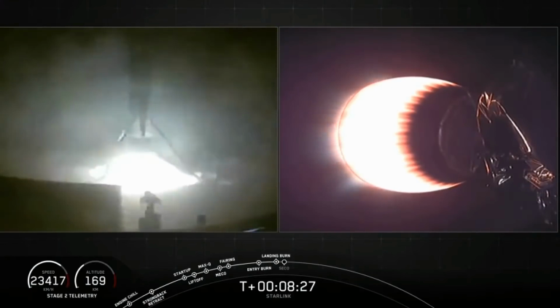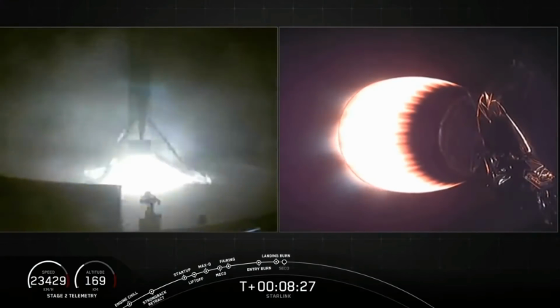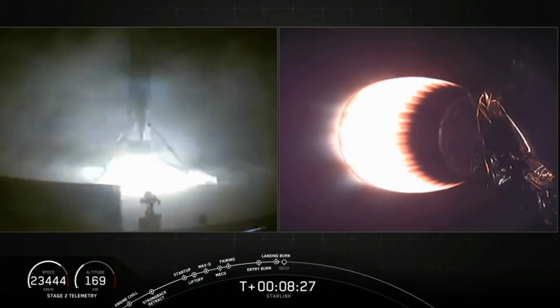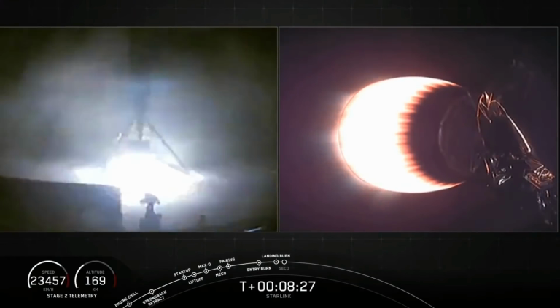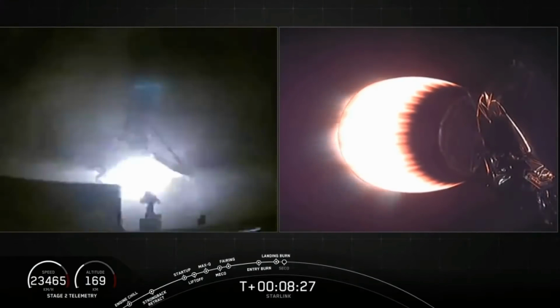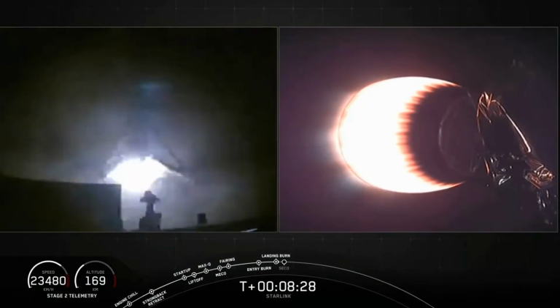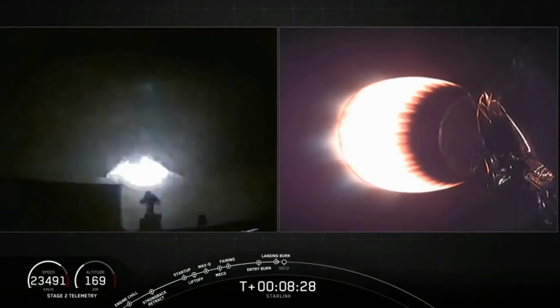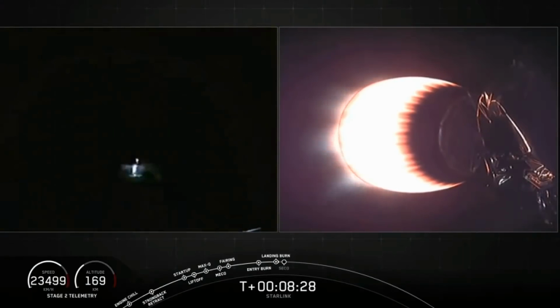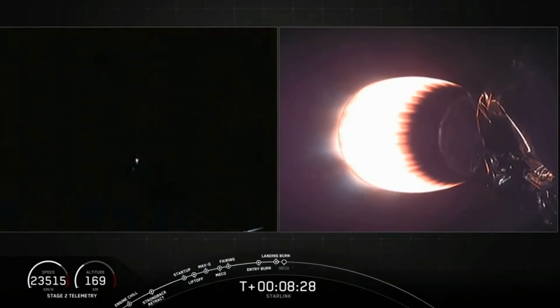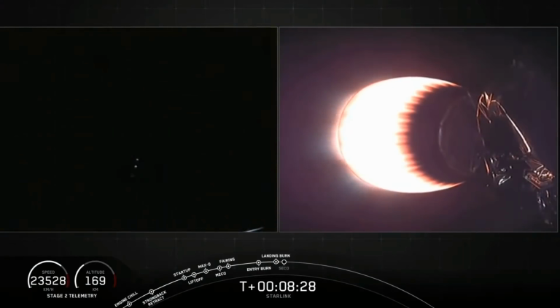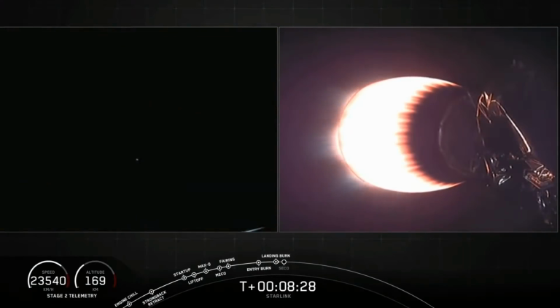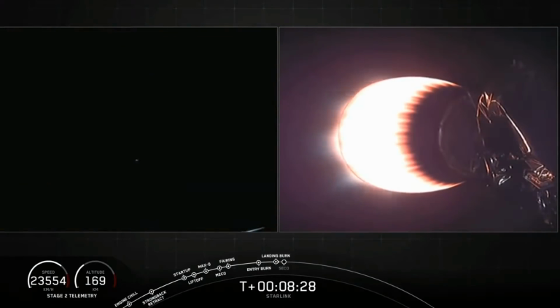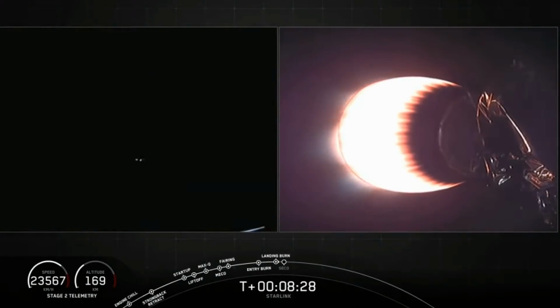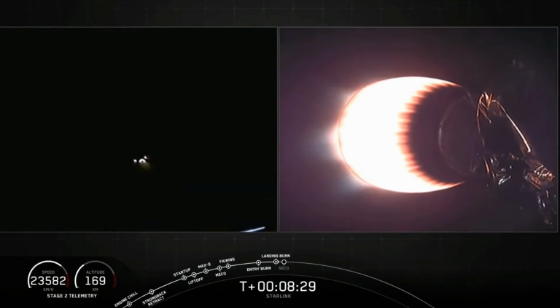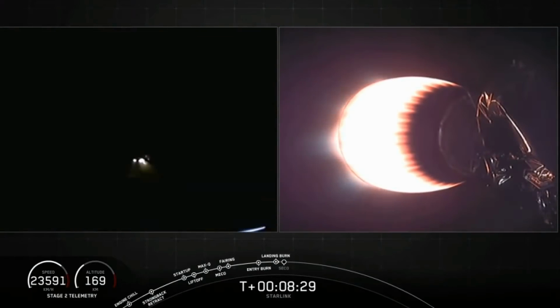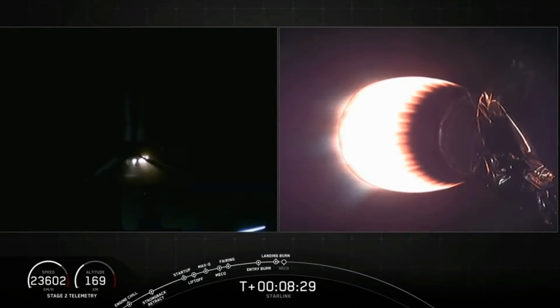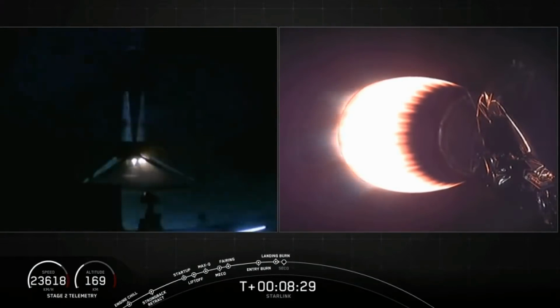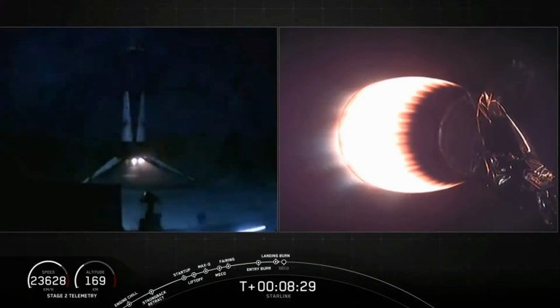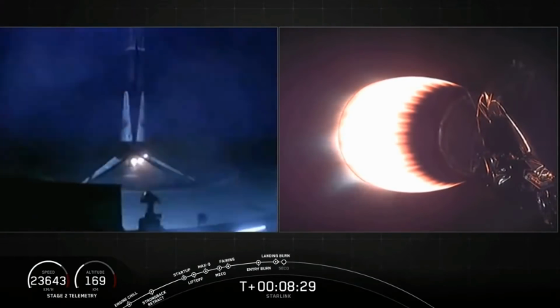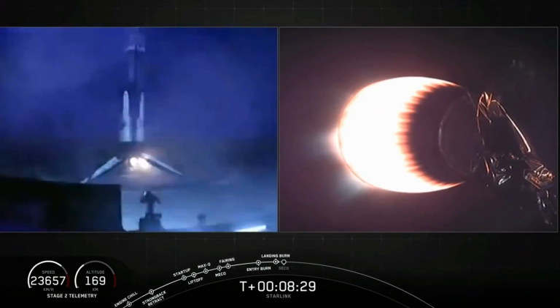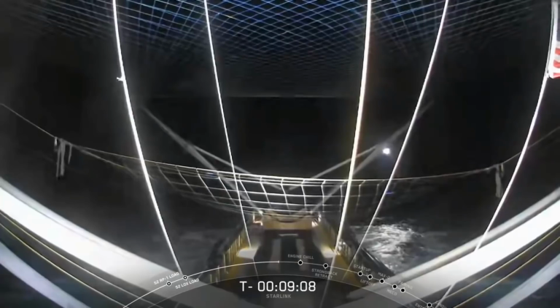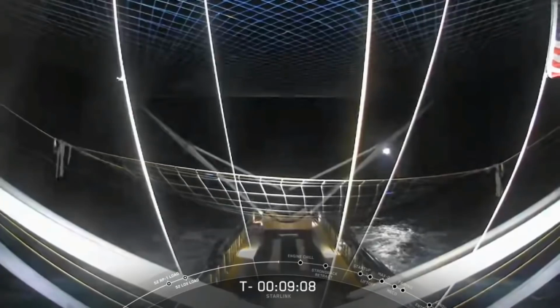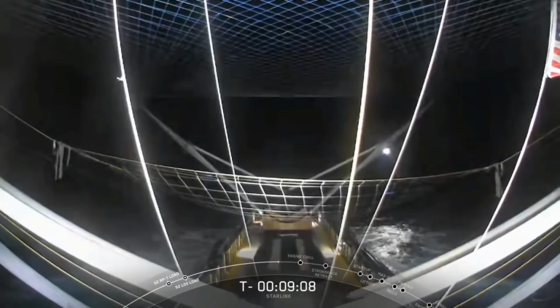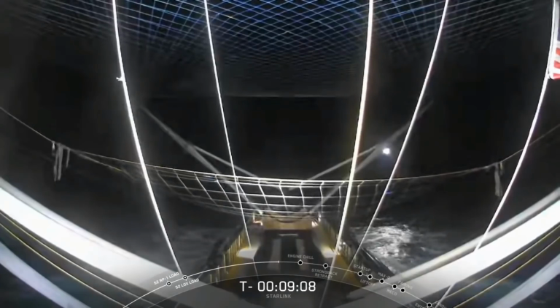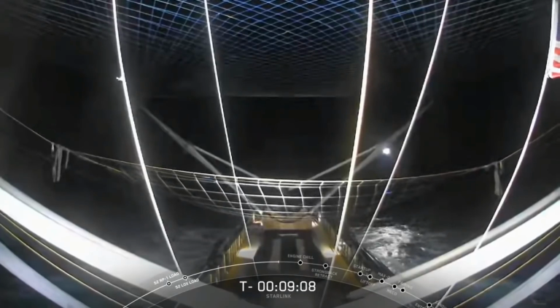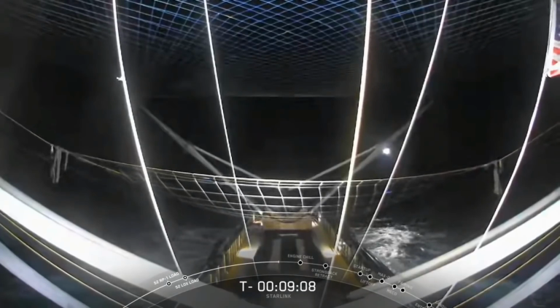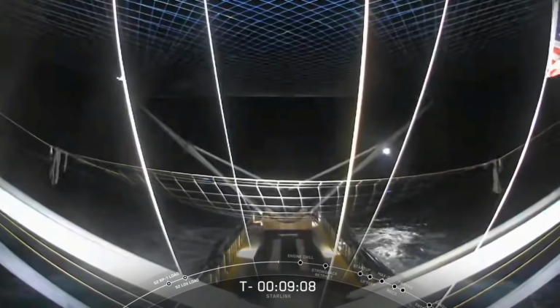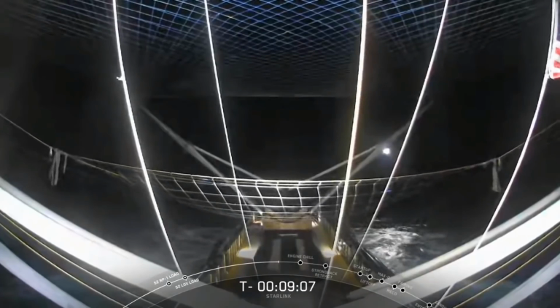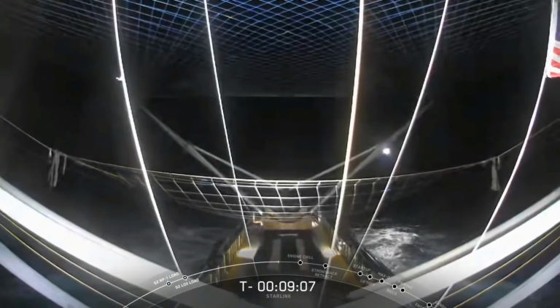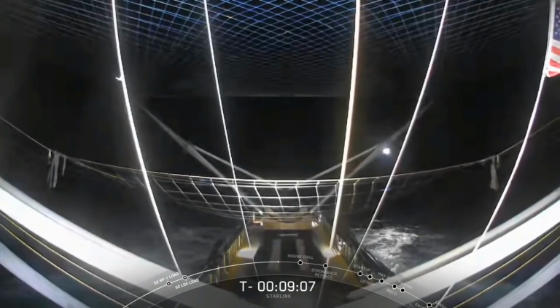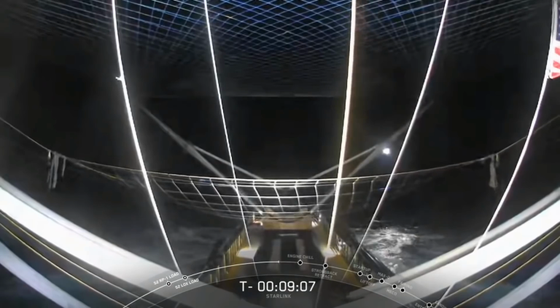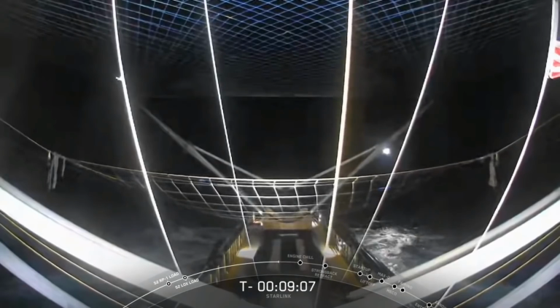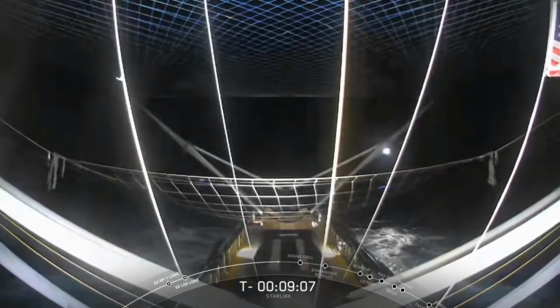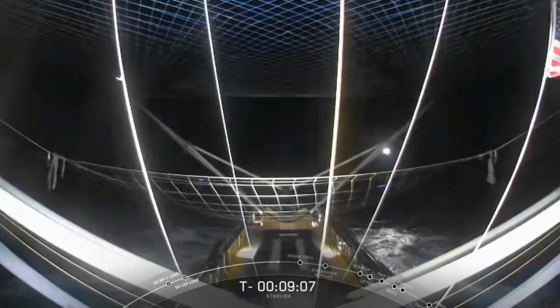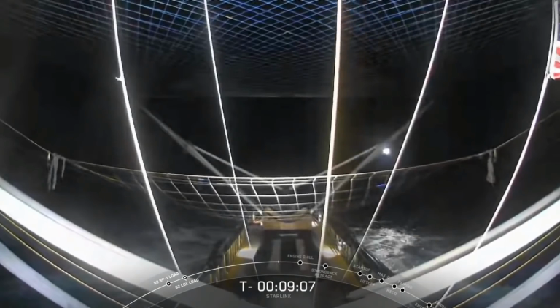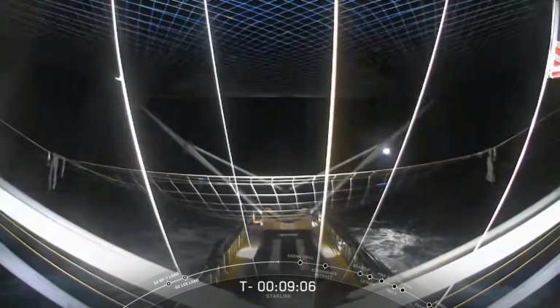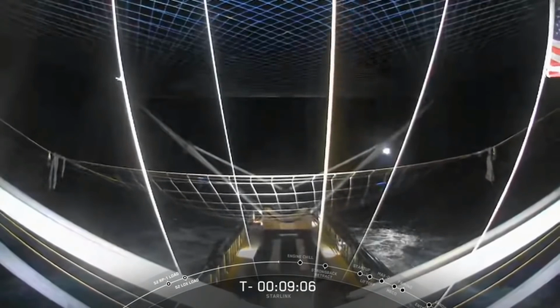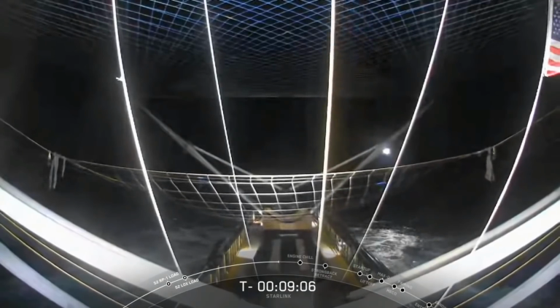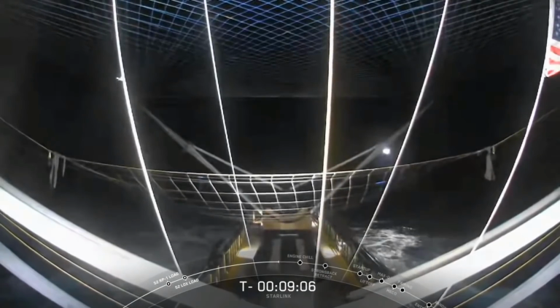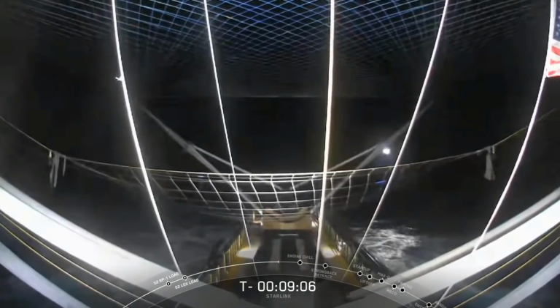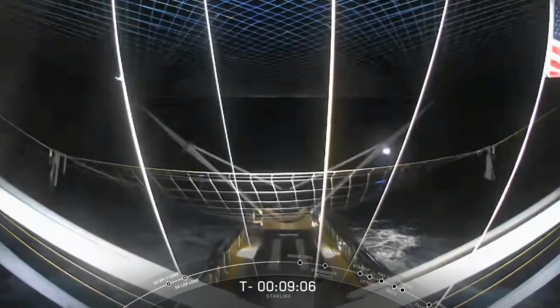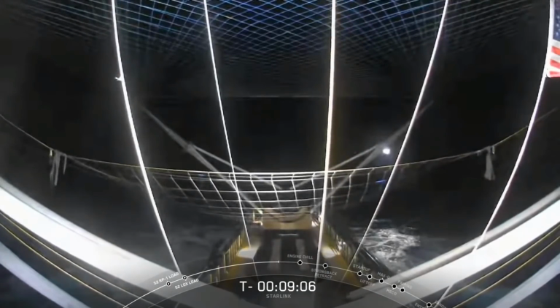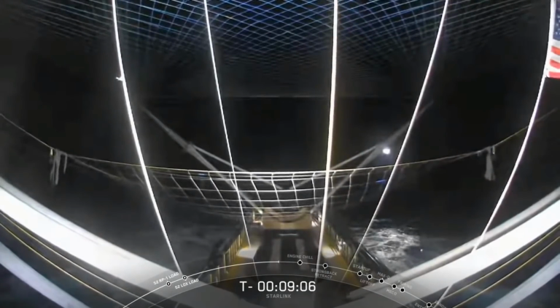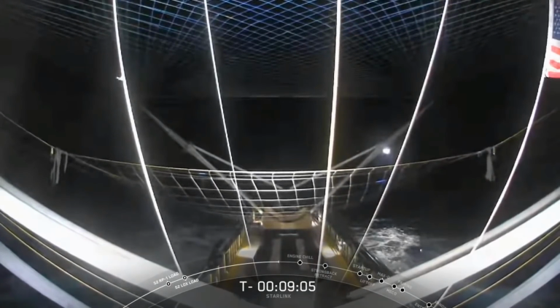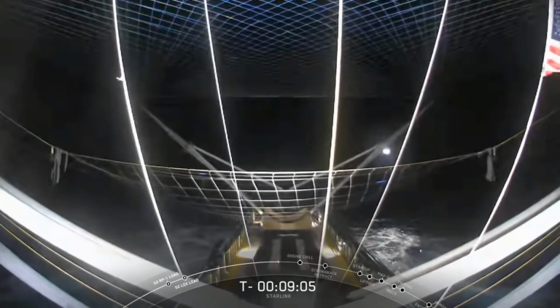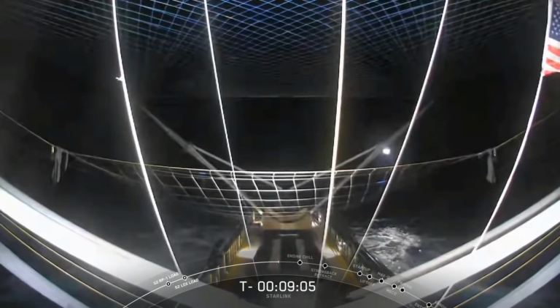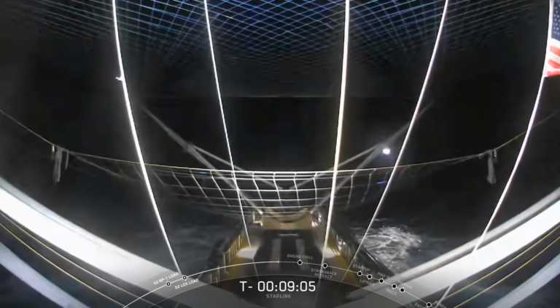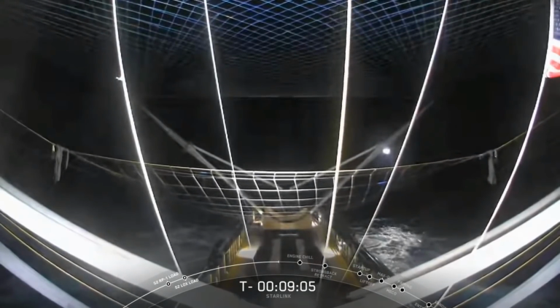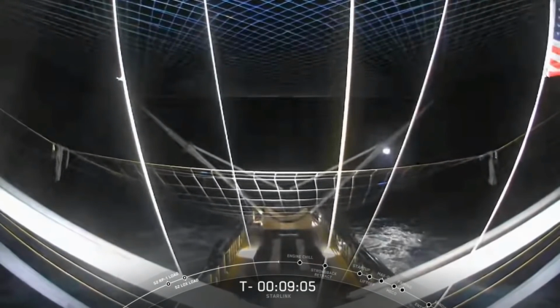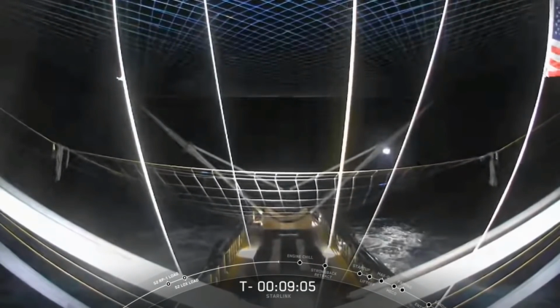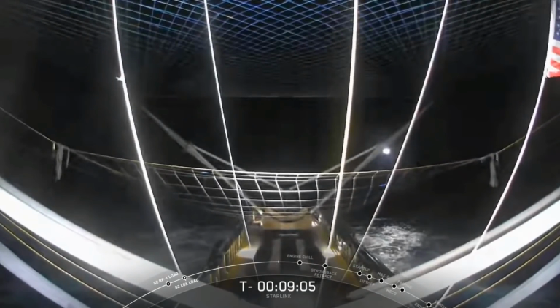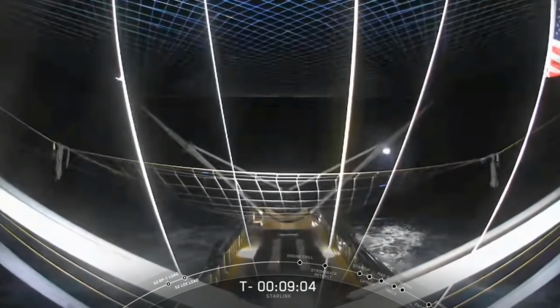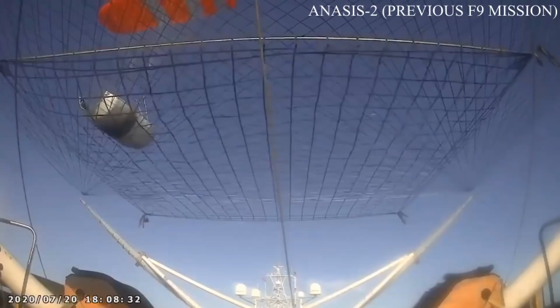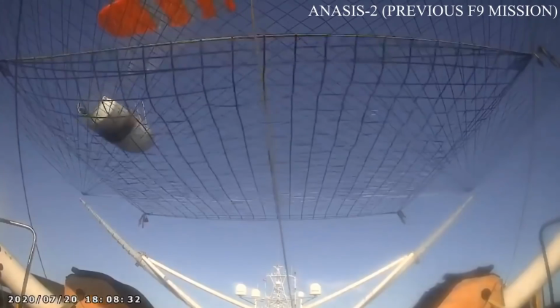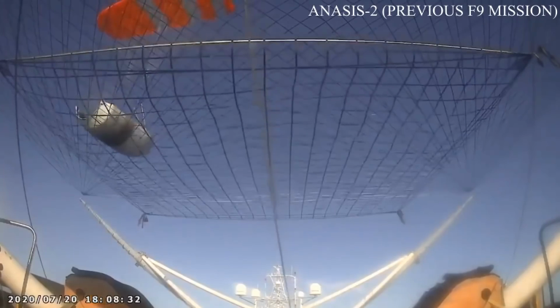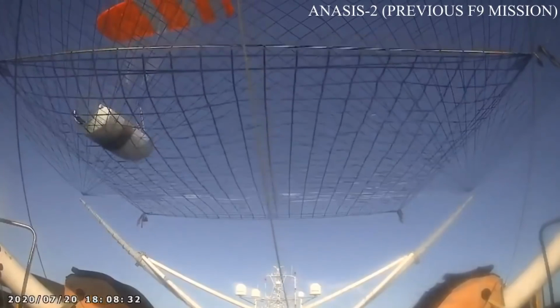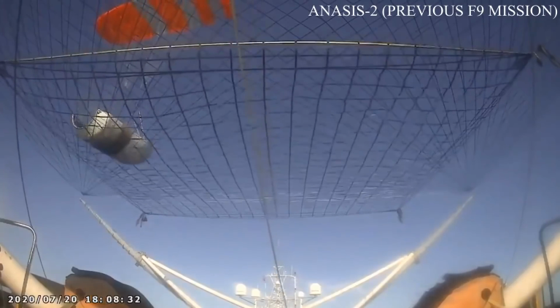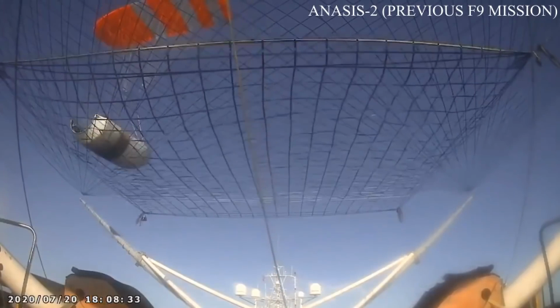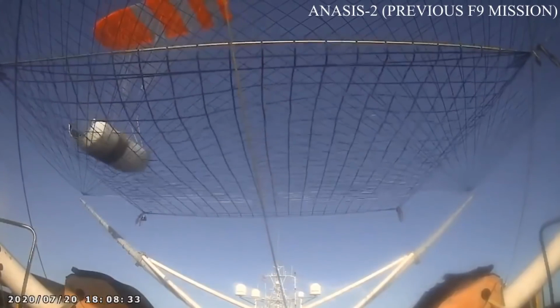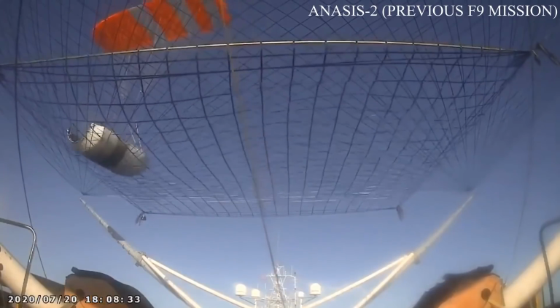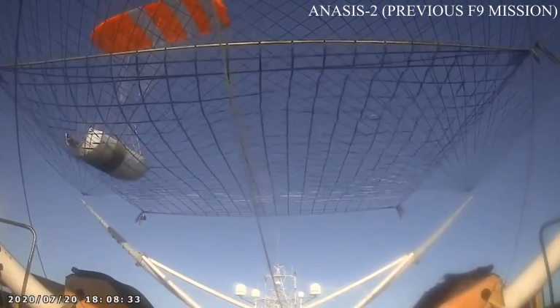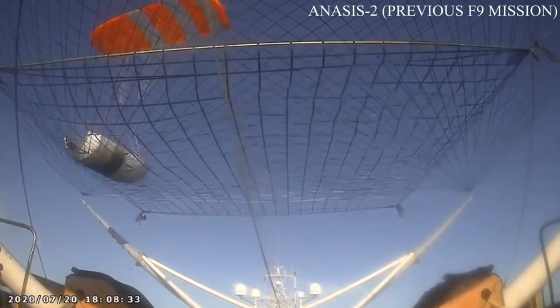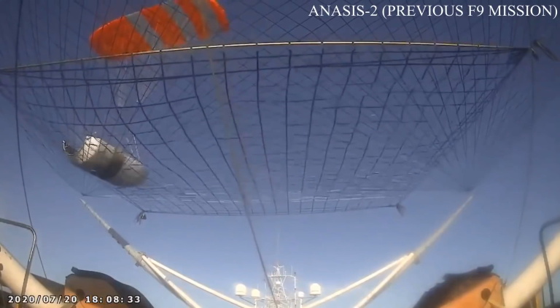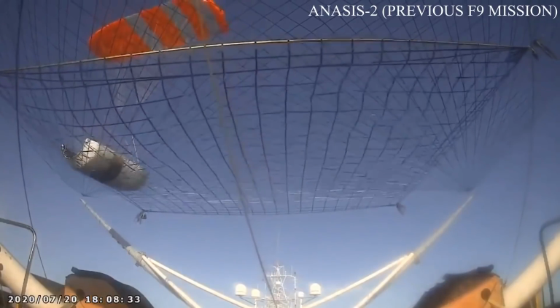This was the booster's fifth mission, and she nailed the landing on the drone ship 'Of Course I Still Love You' out in the Atlantic Ocean. However, SpaceX reportedly missed the new fairings during the catch attempts, but they said they will keep trying.